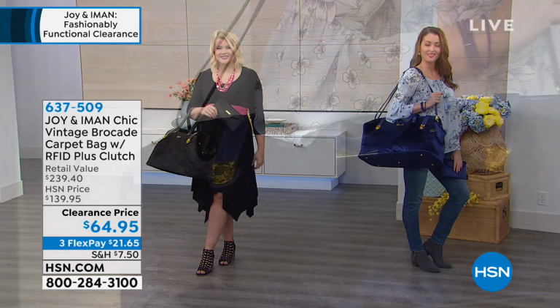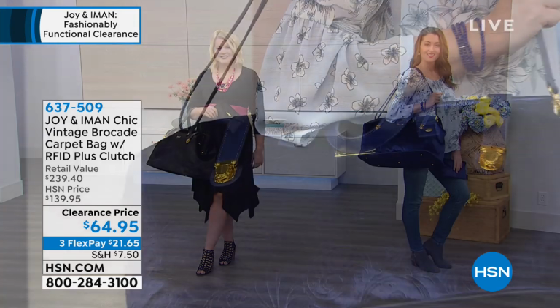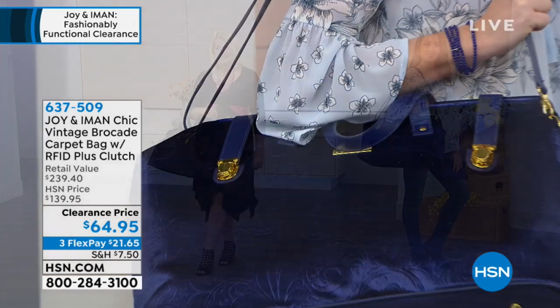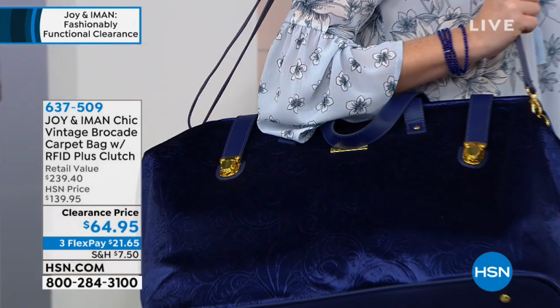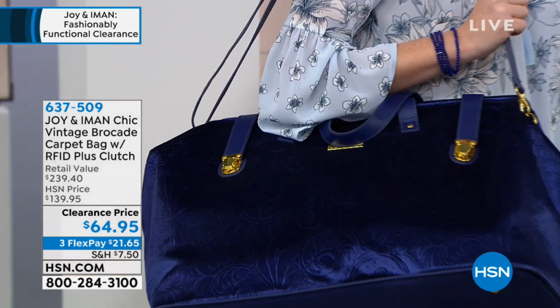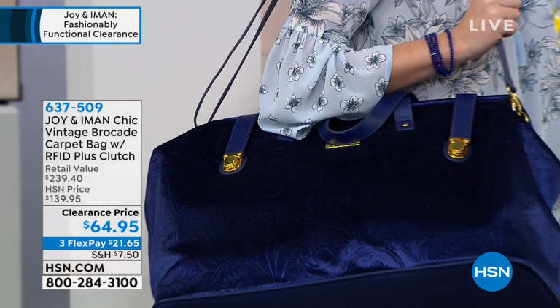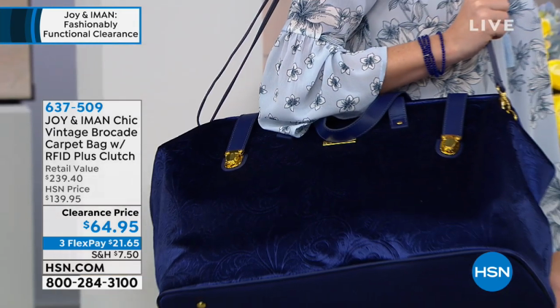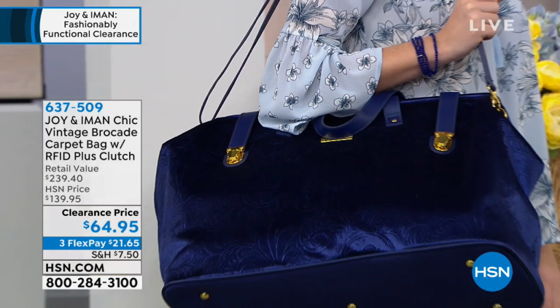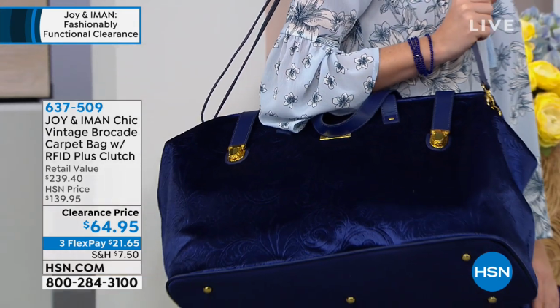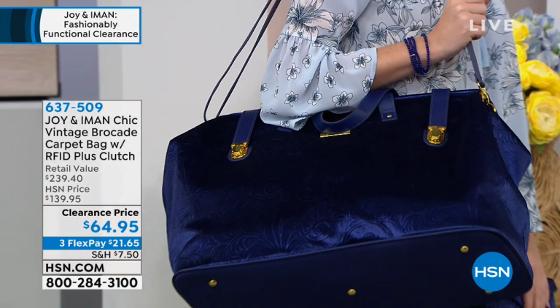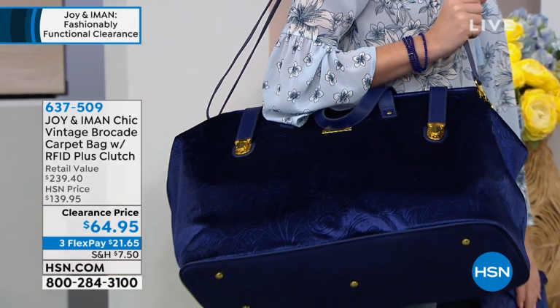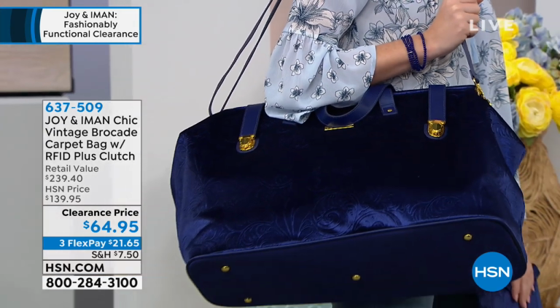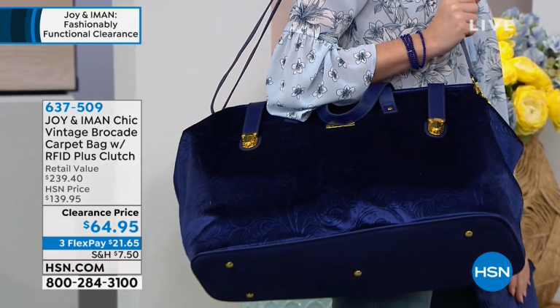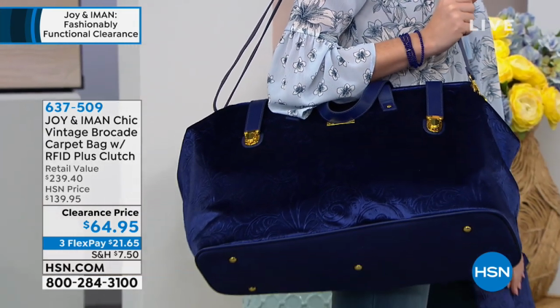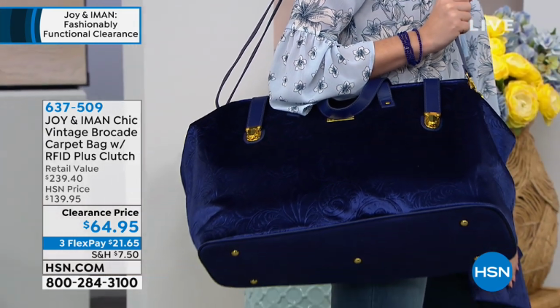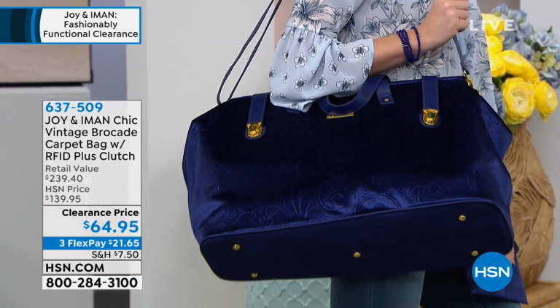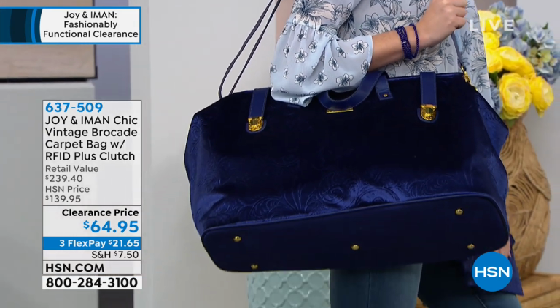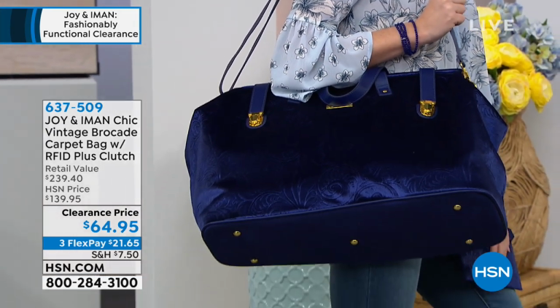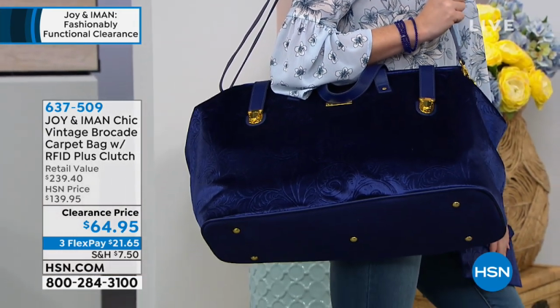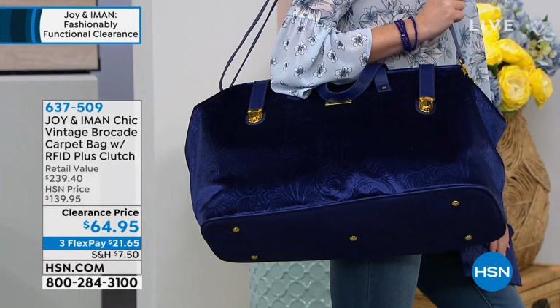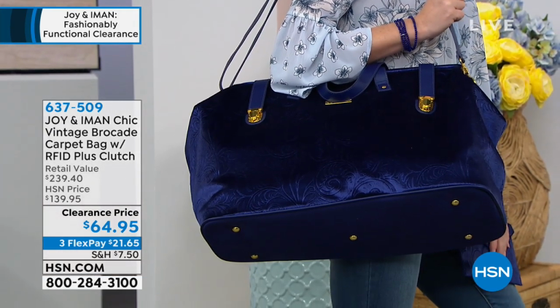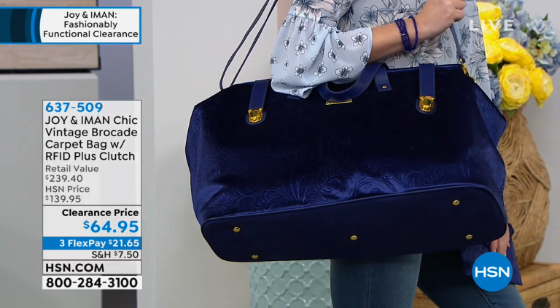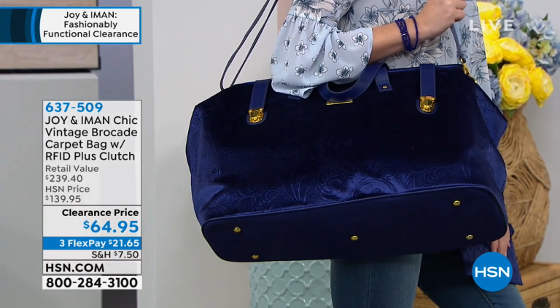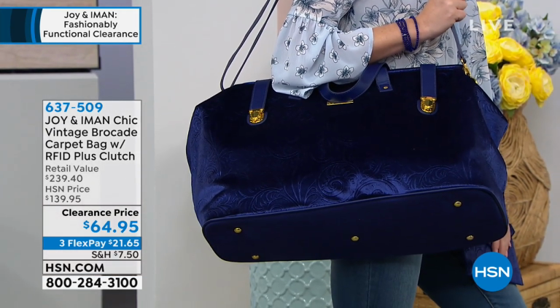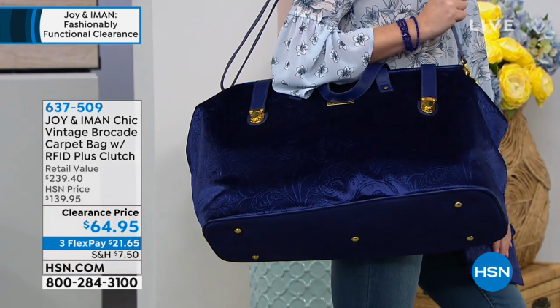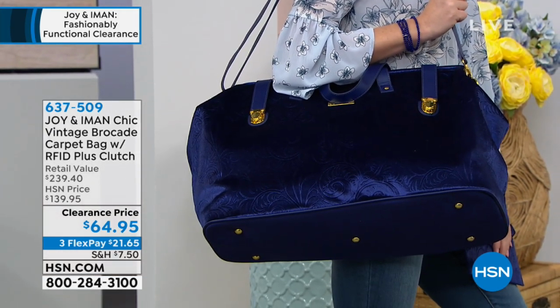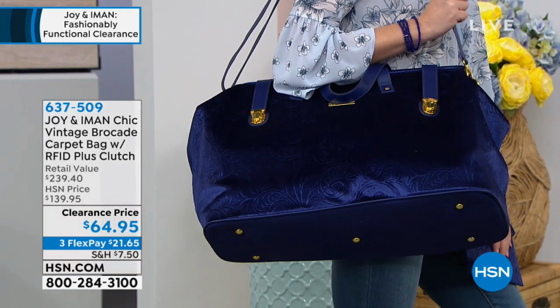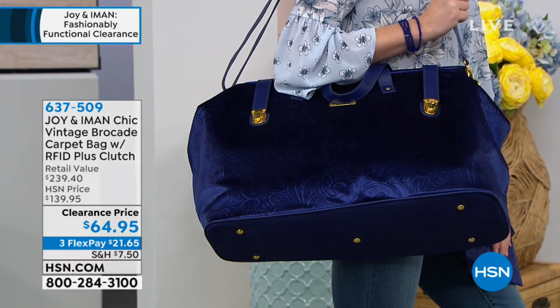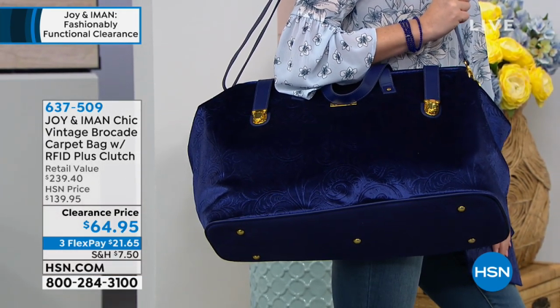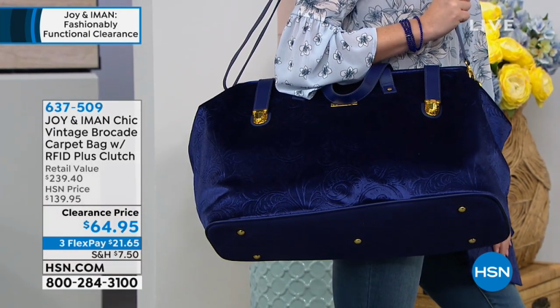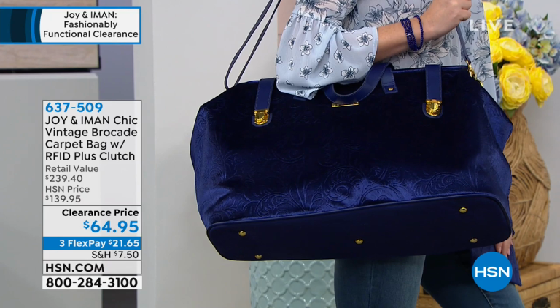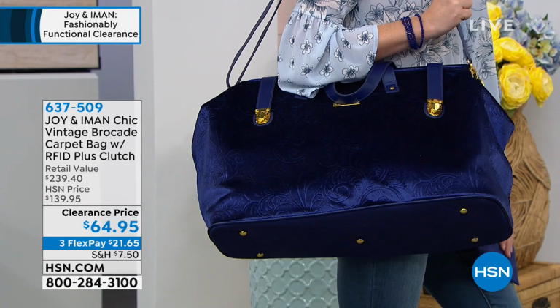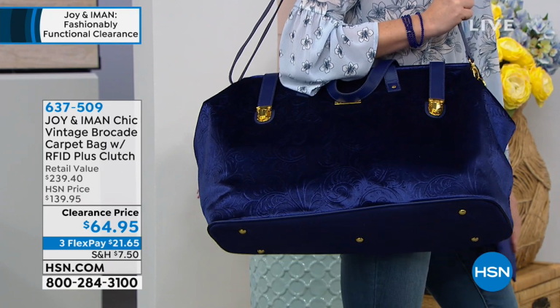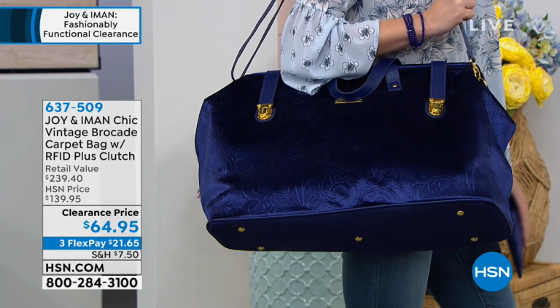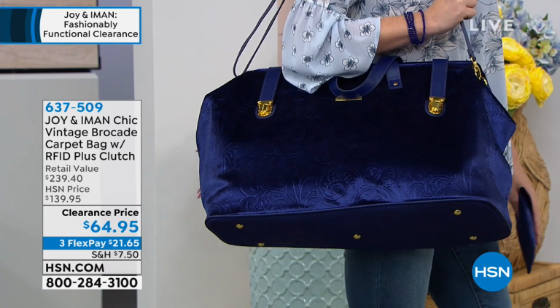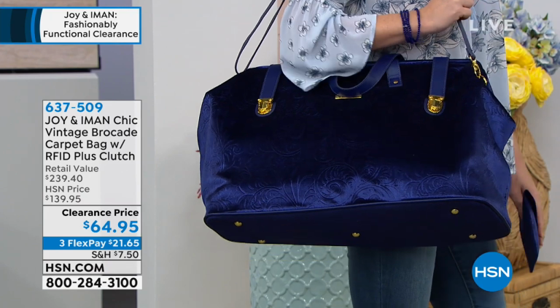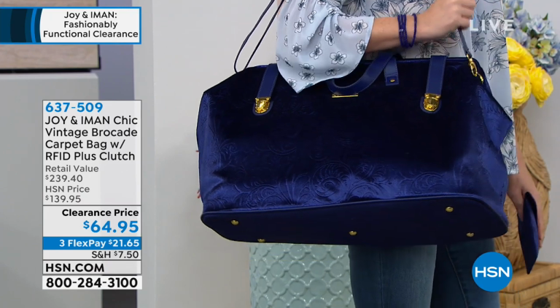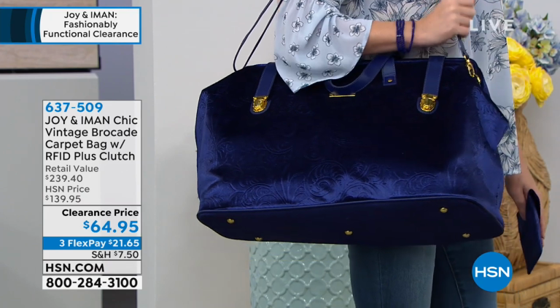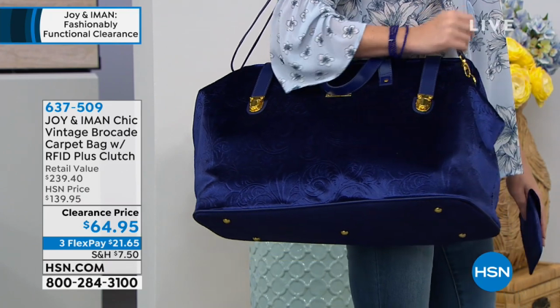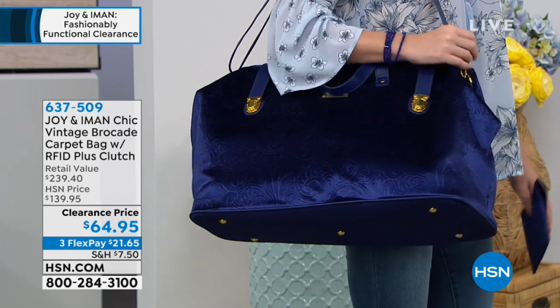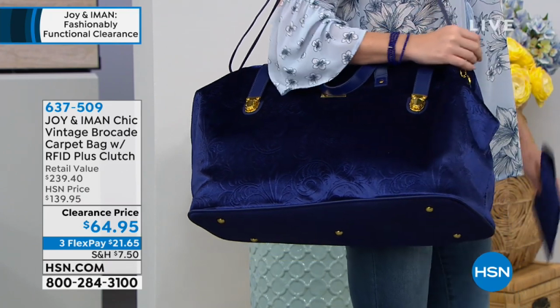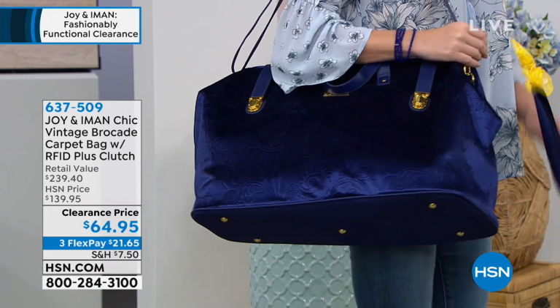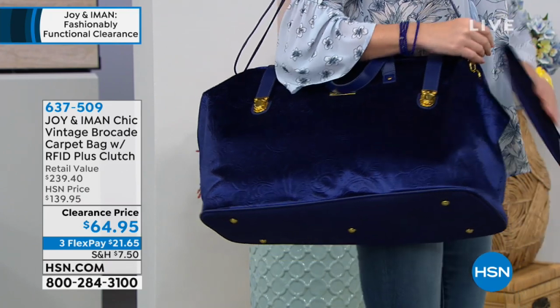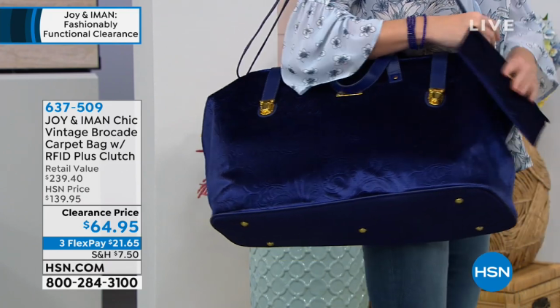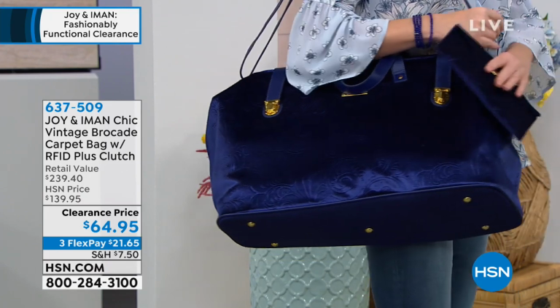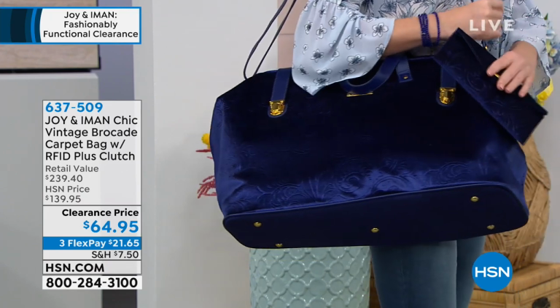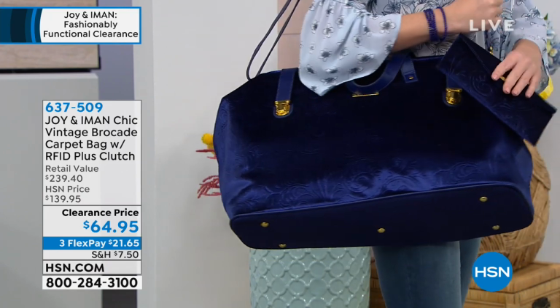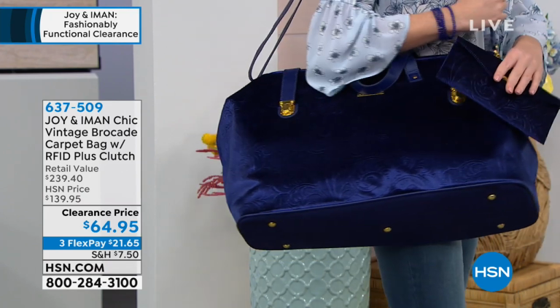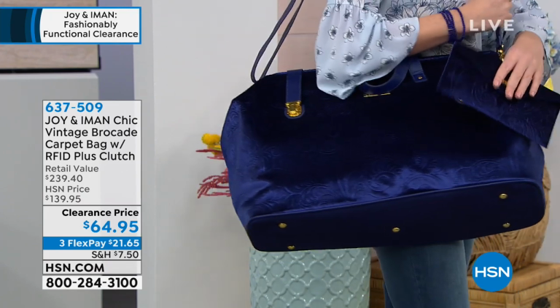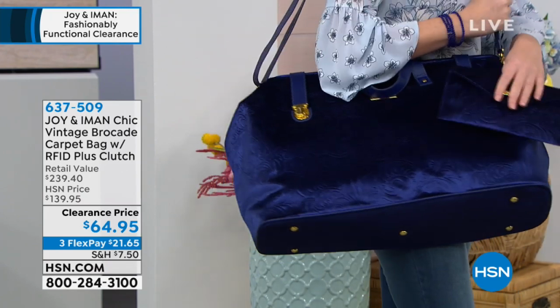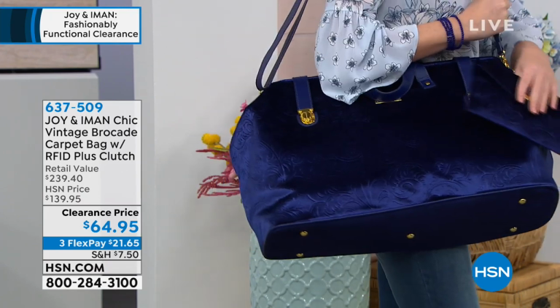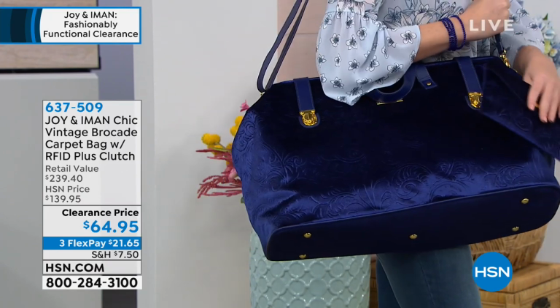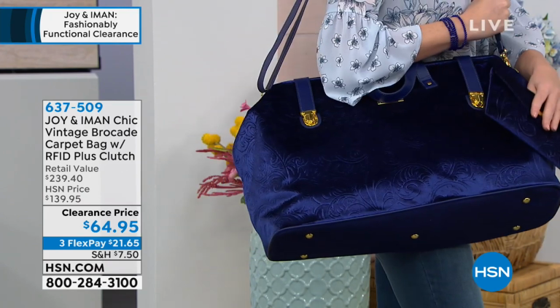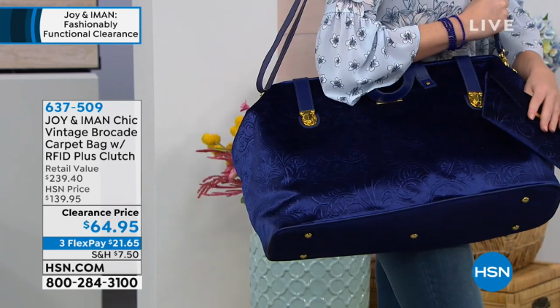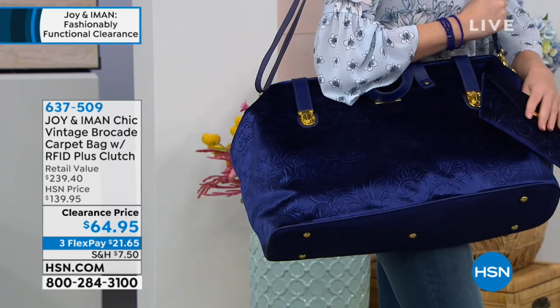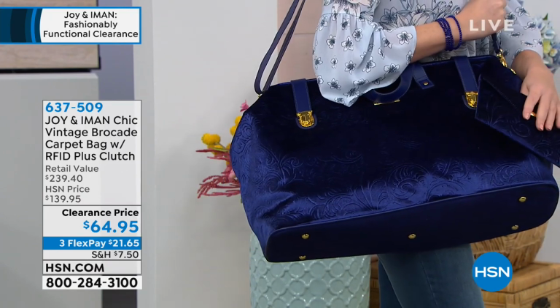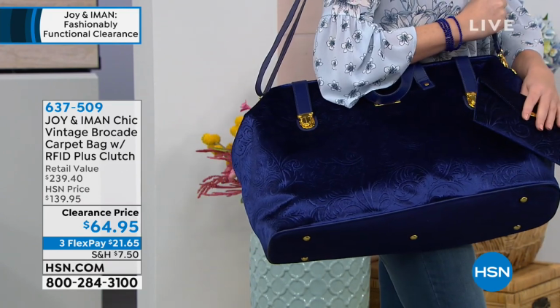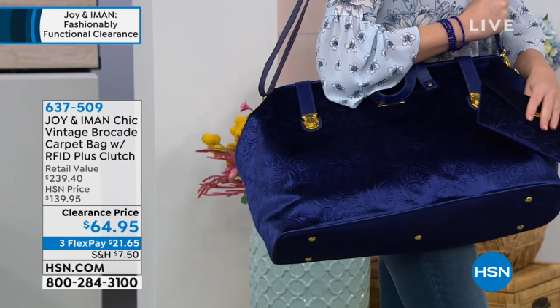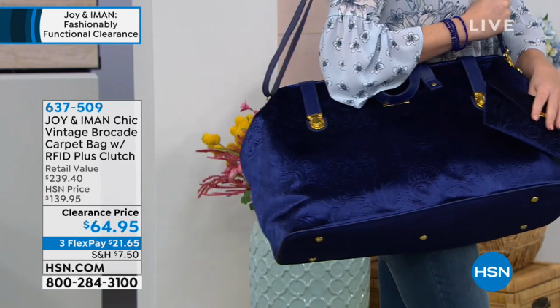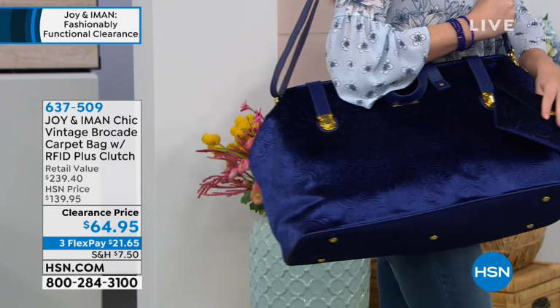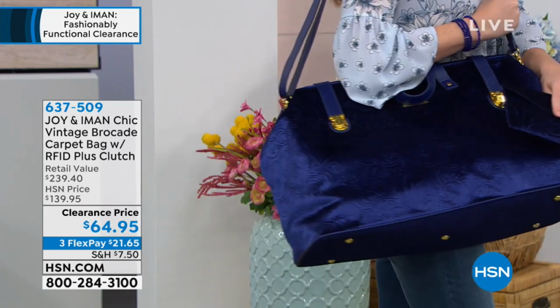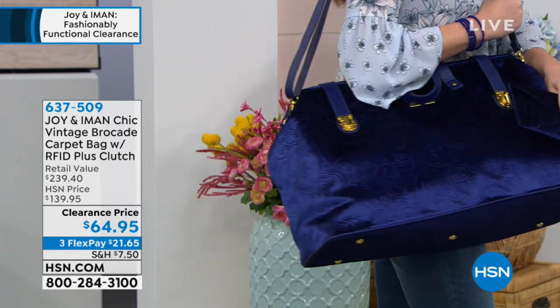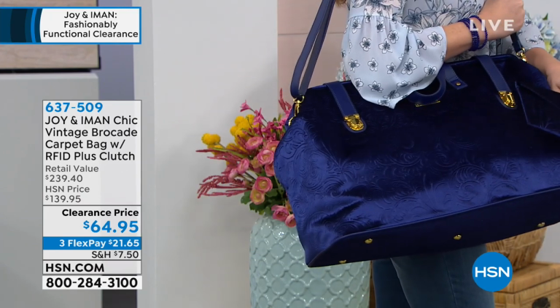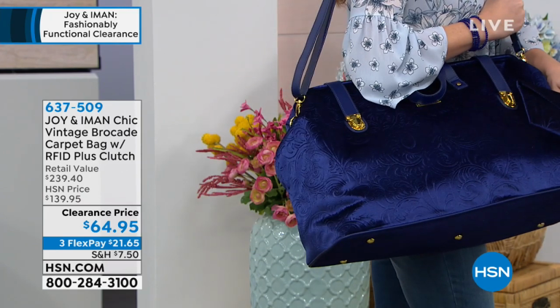This is going to take schlepping to a whole new level — I'm going to give it a new name. Schvelting, maybe. We'll work on that.